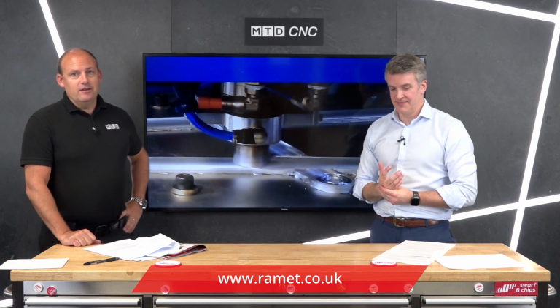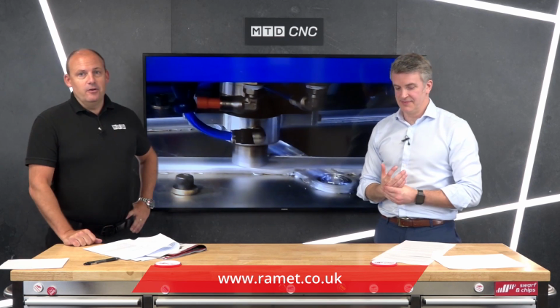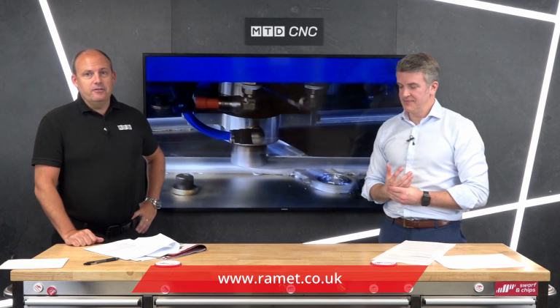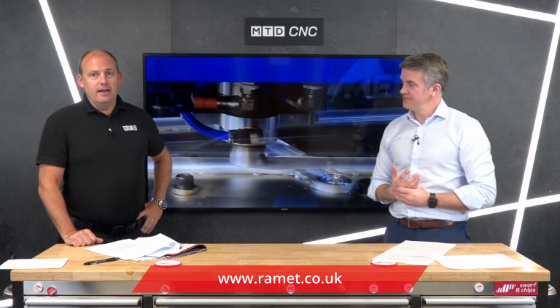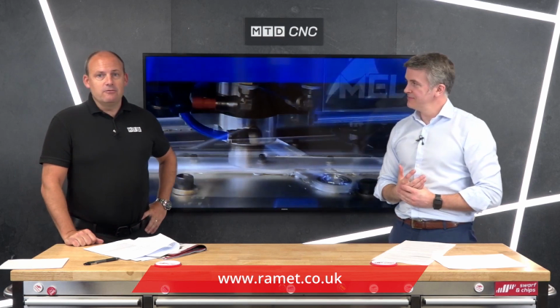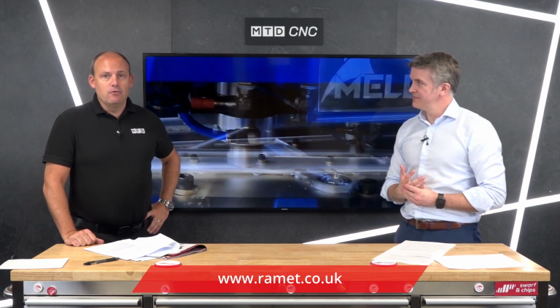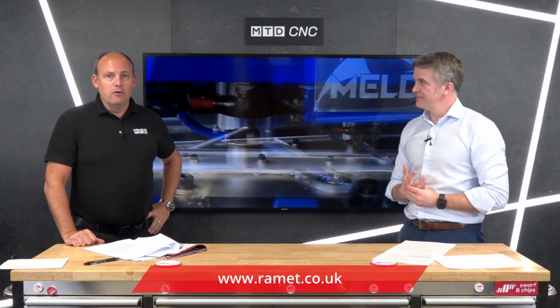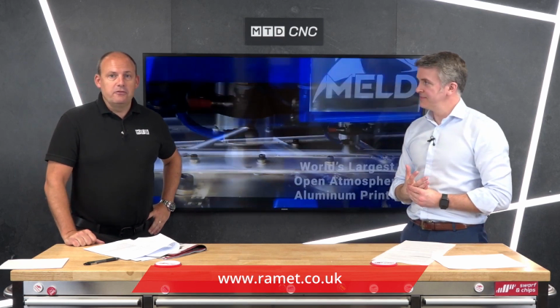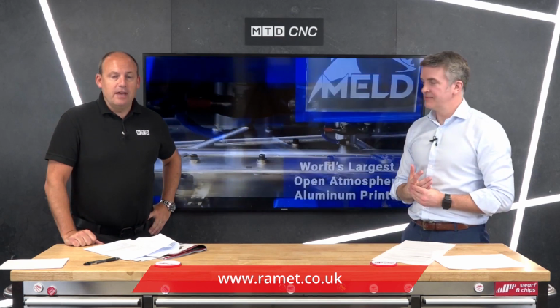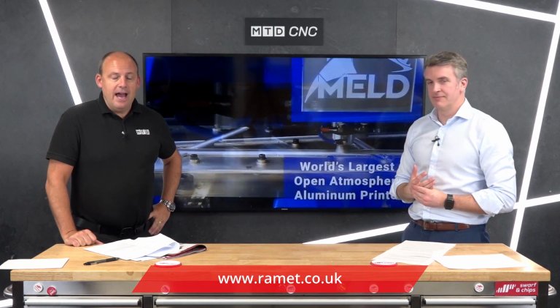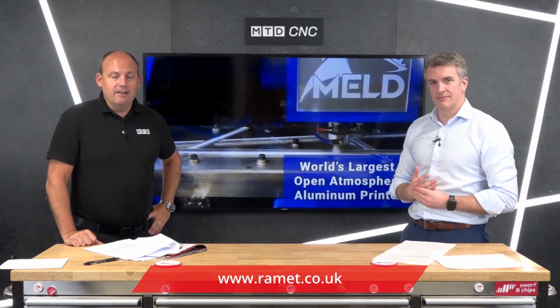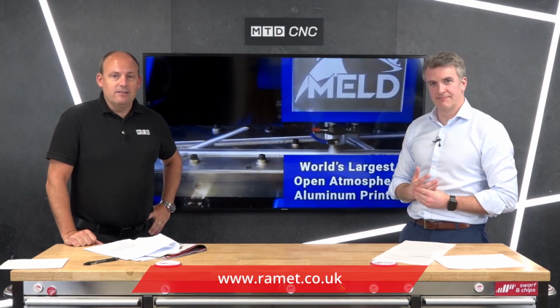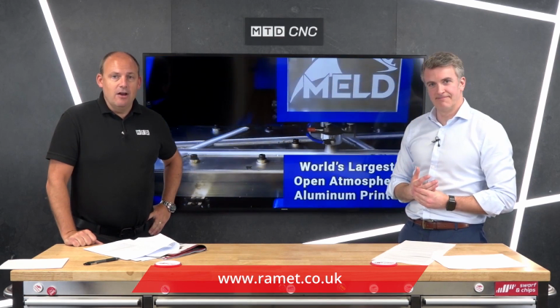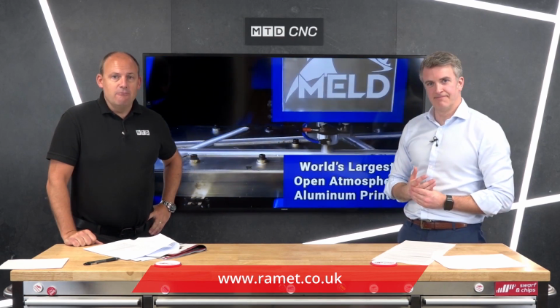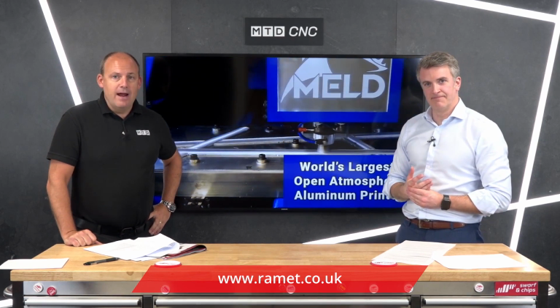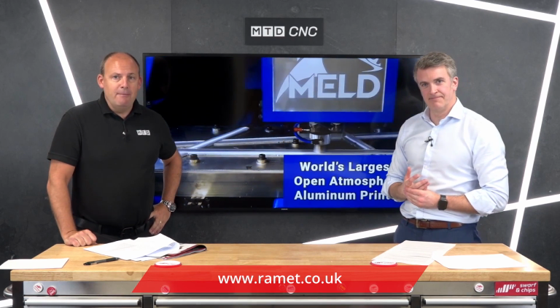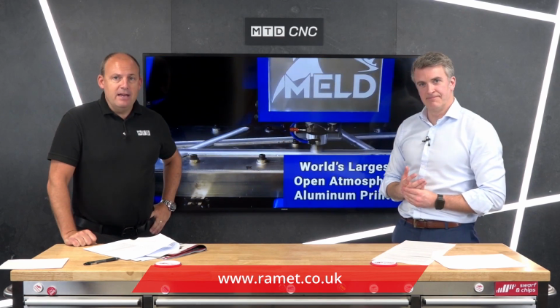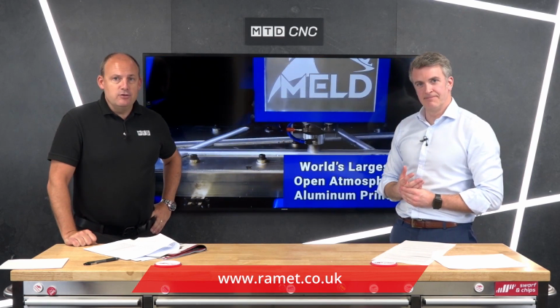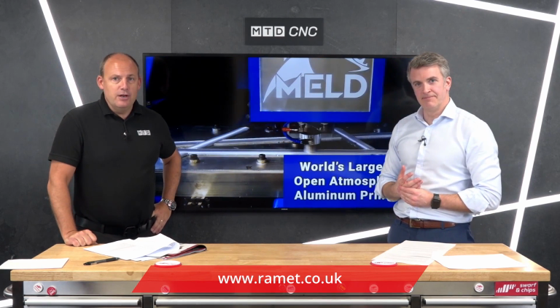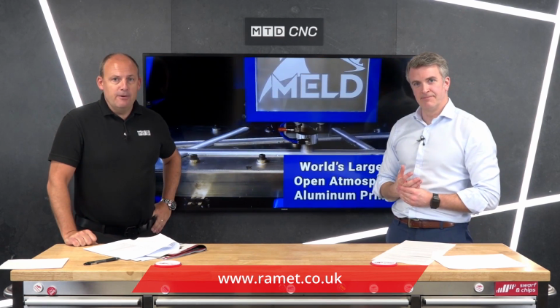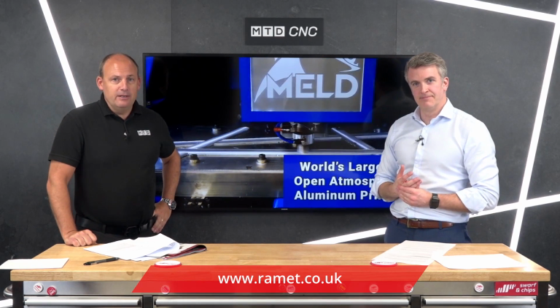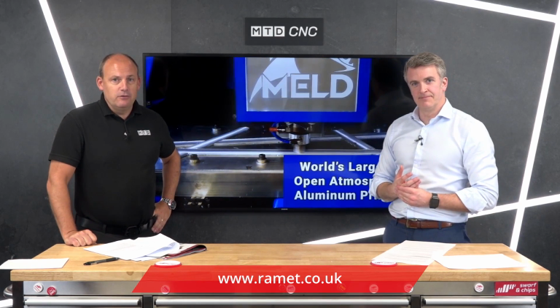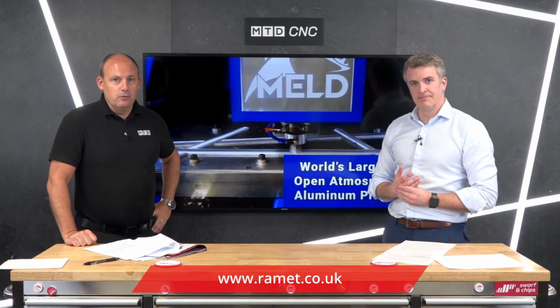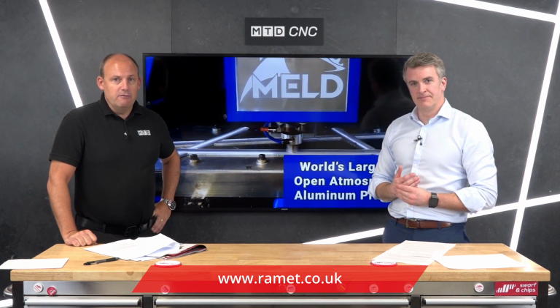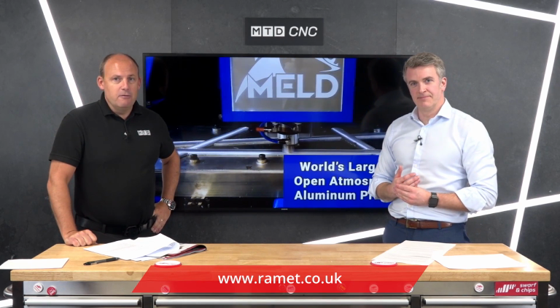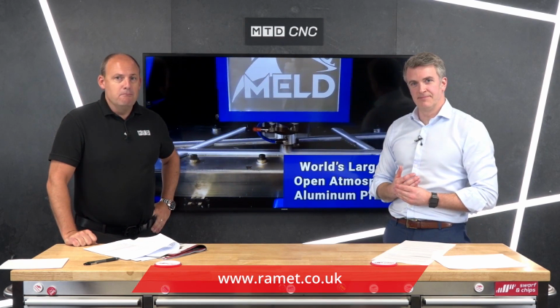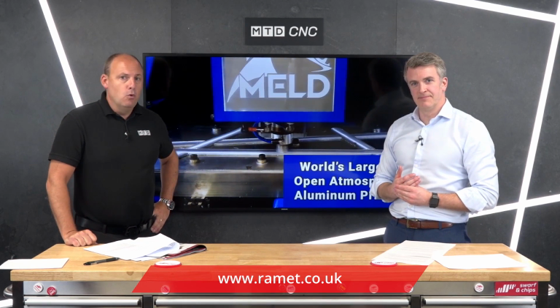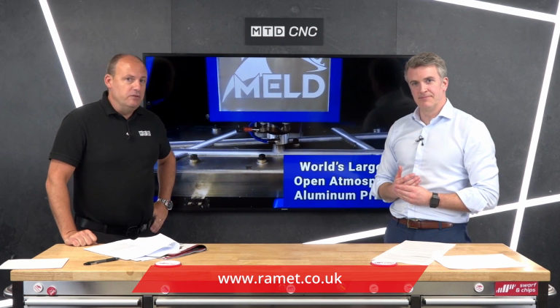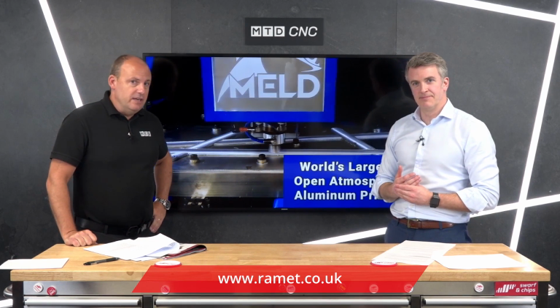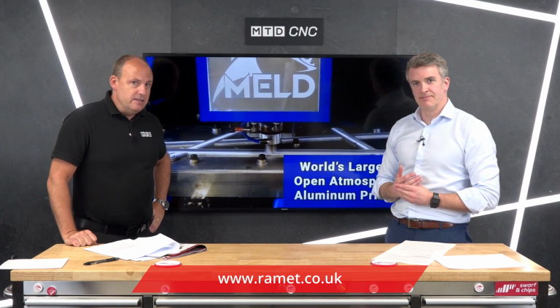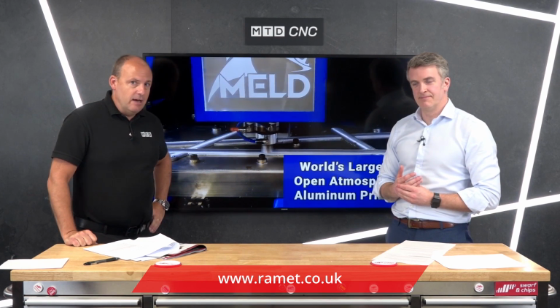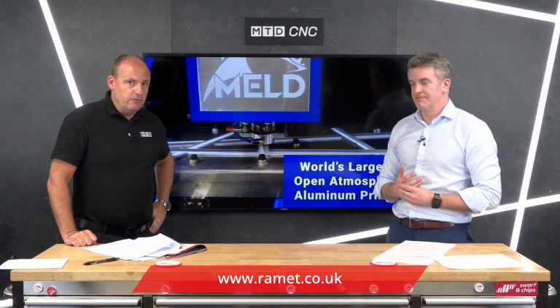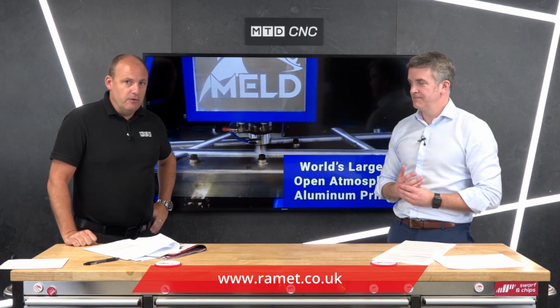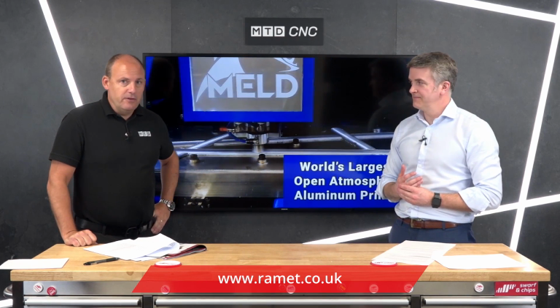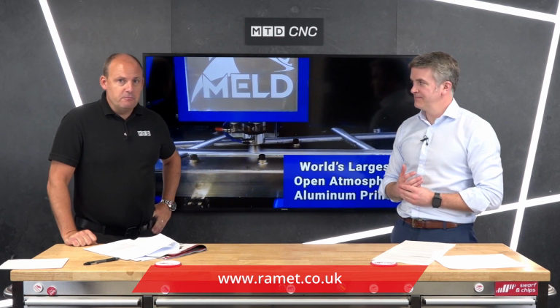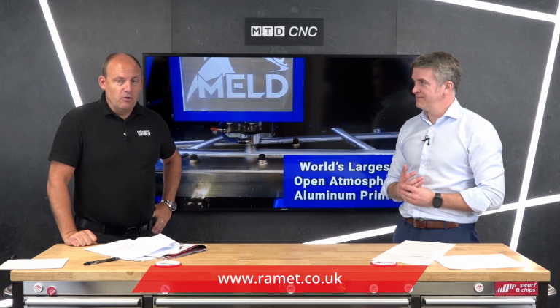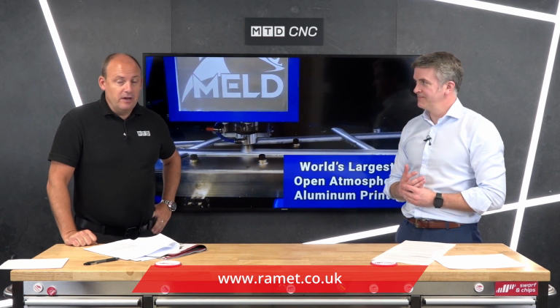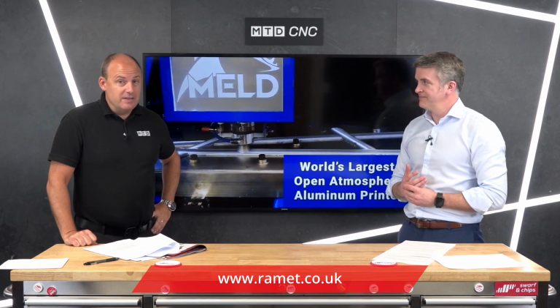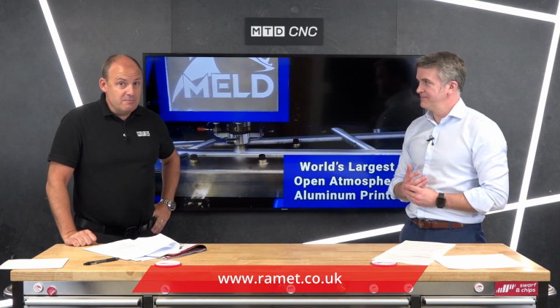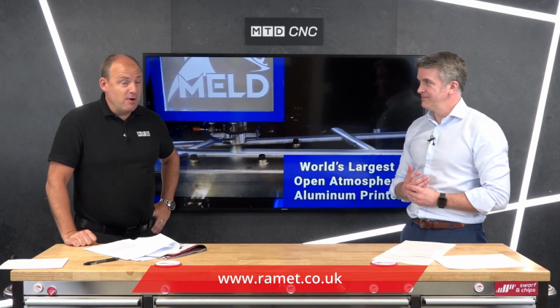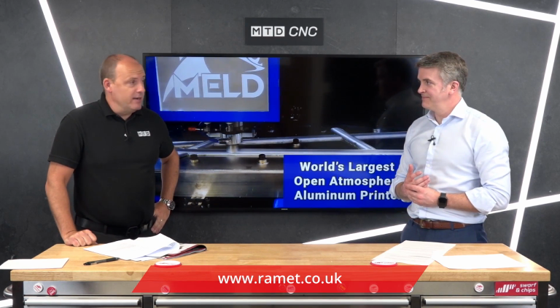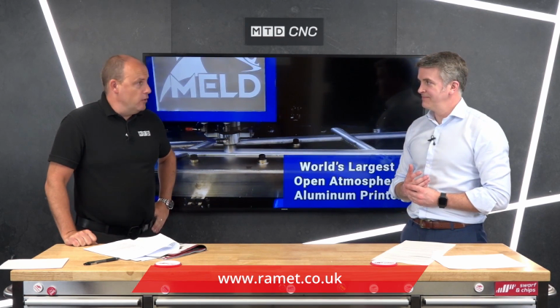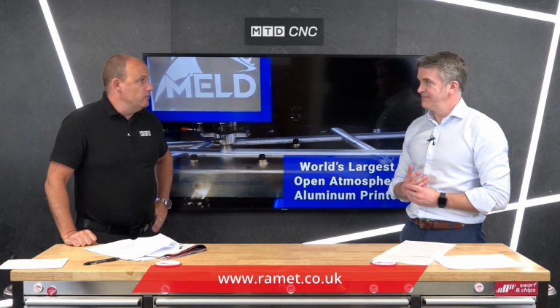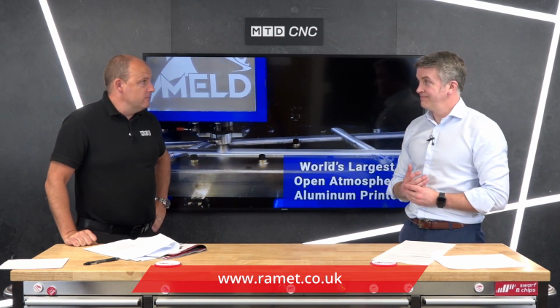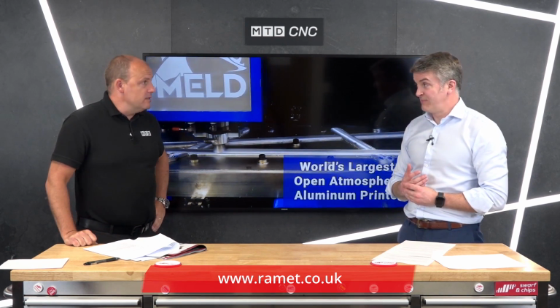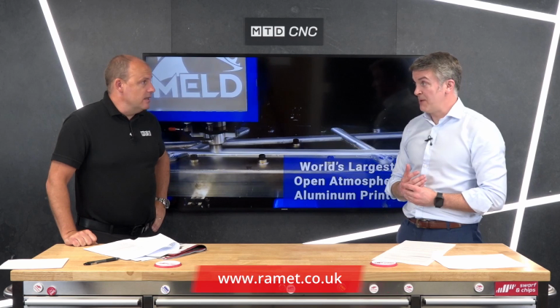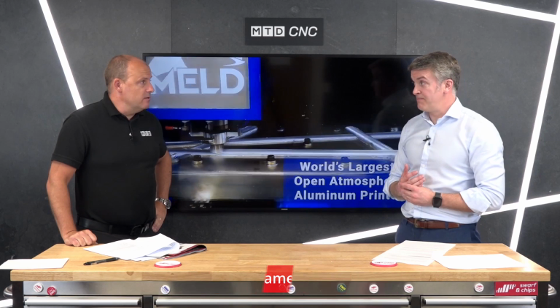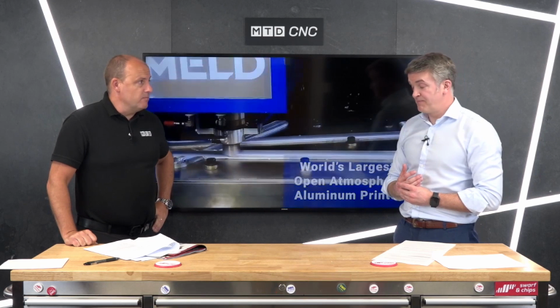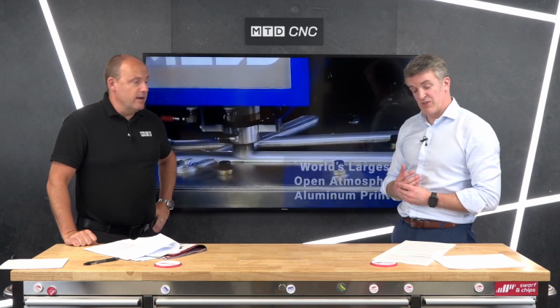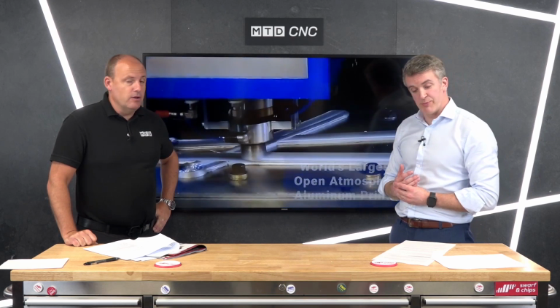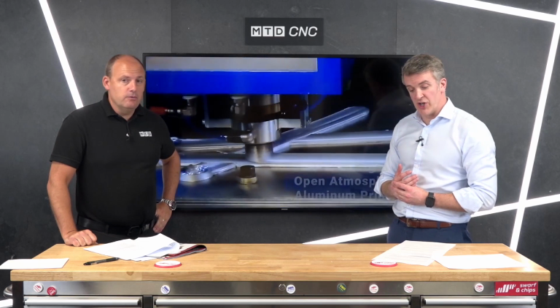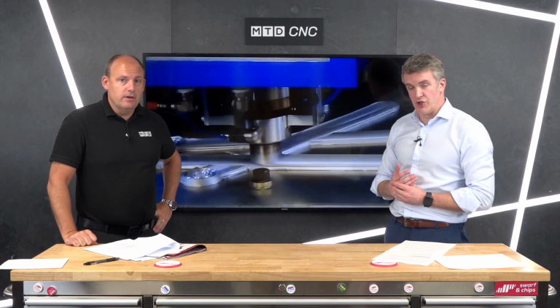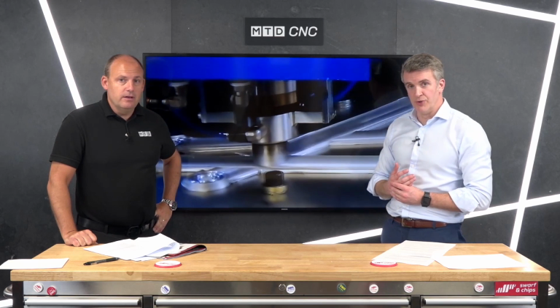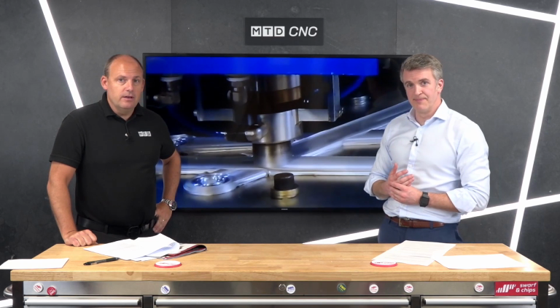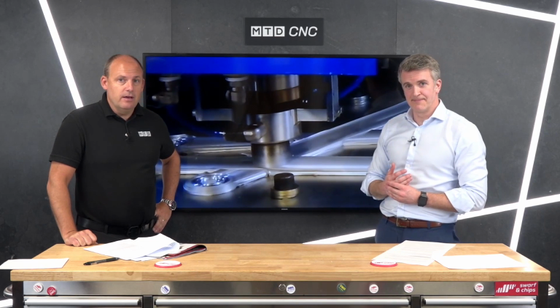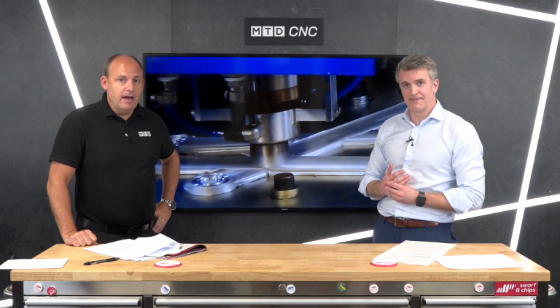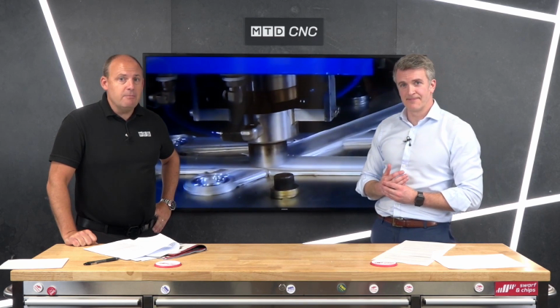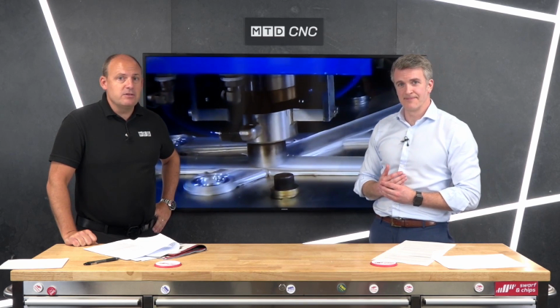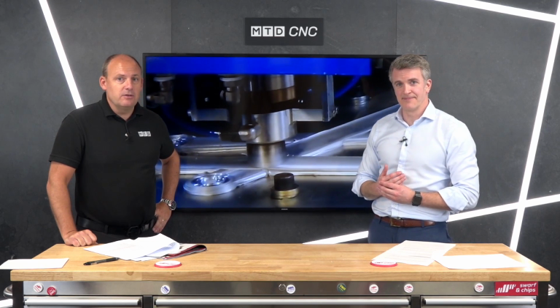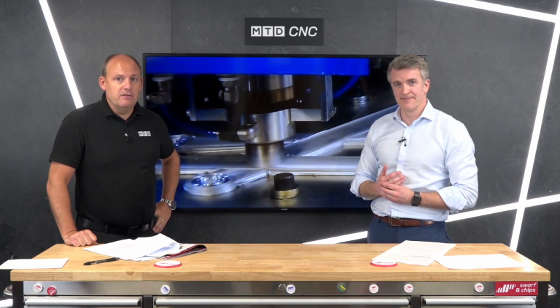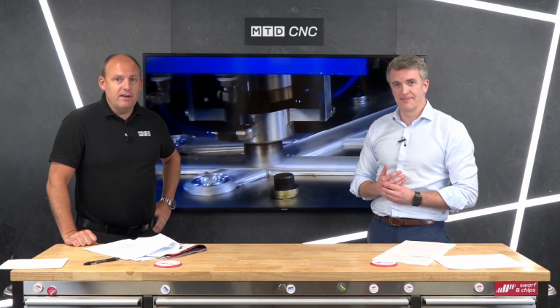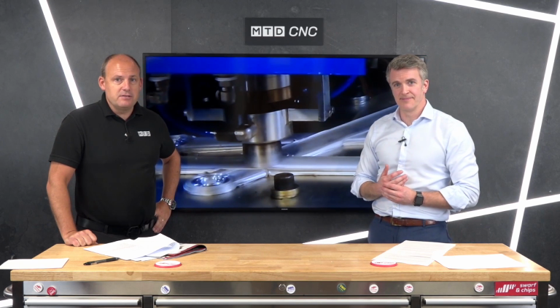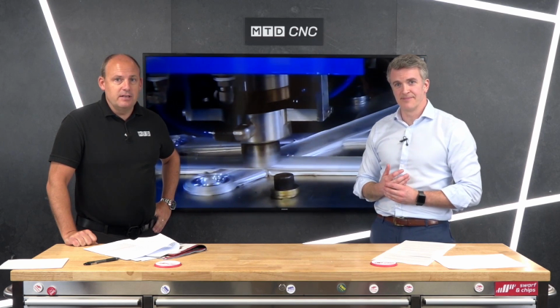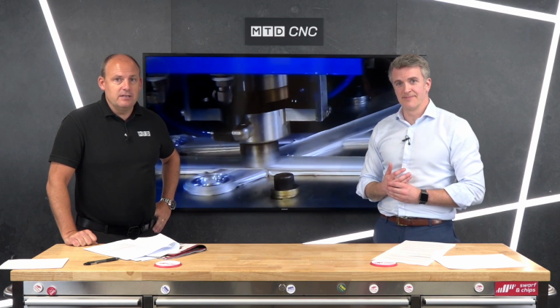Contact Ross at Ram Engineering and Tooling for more details on this product. It's brand new and absolutely fascinating.